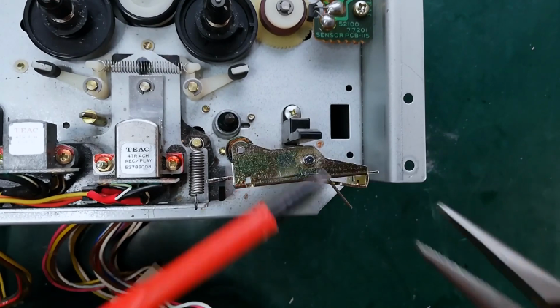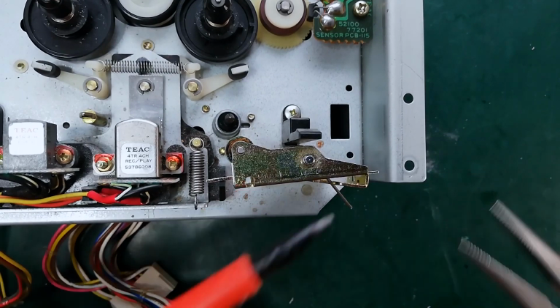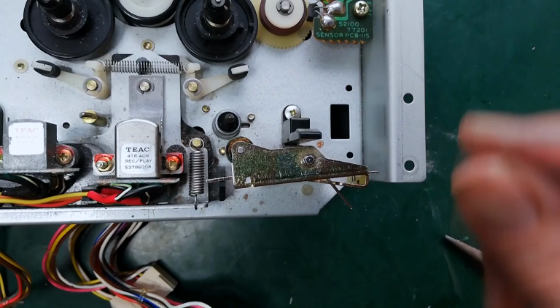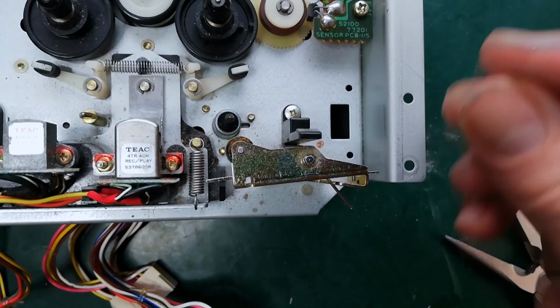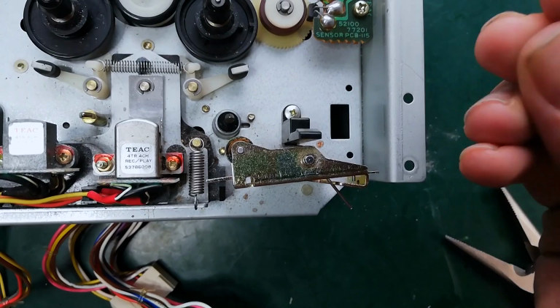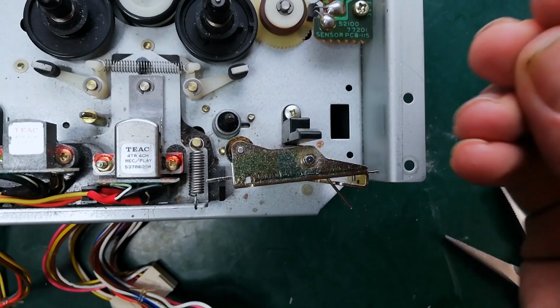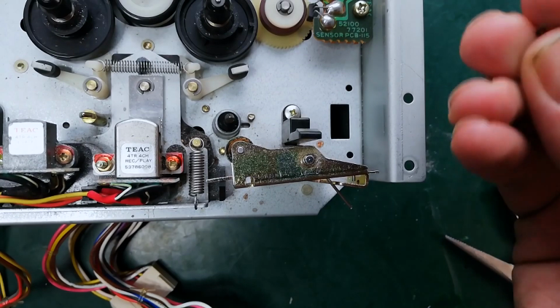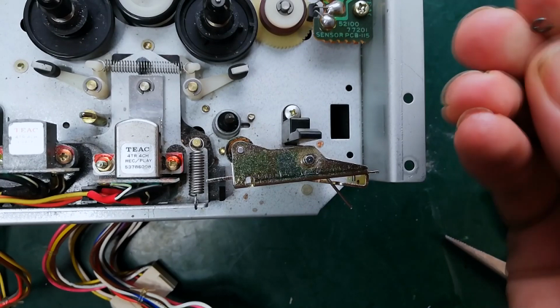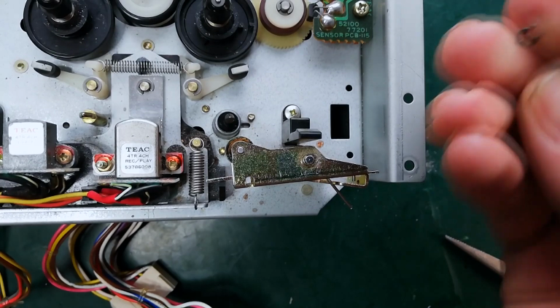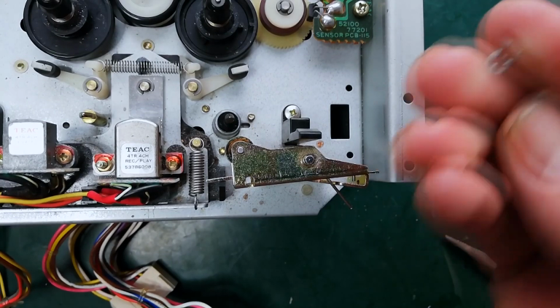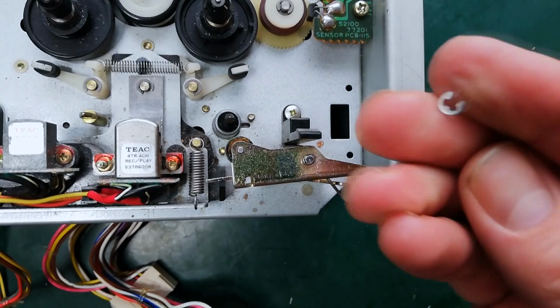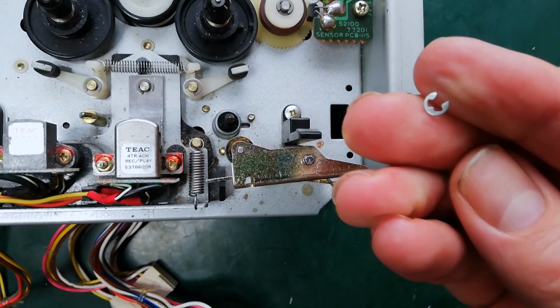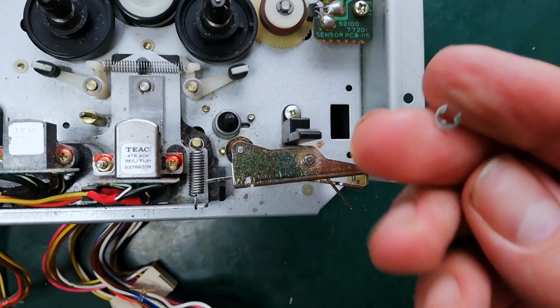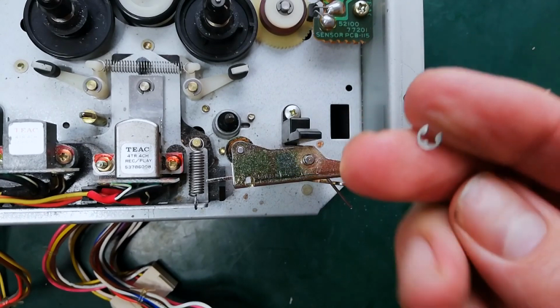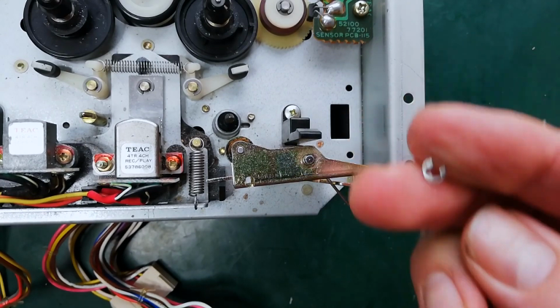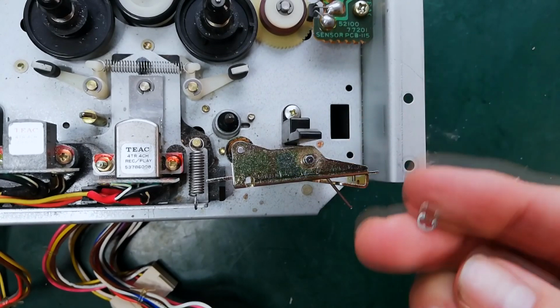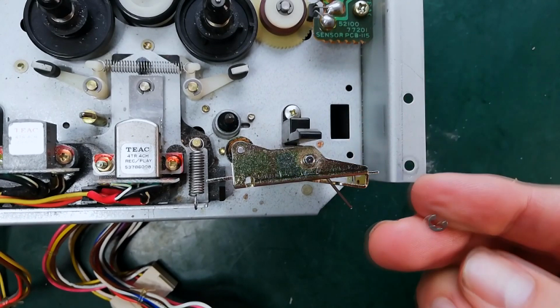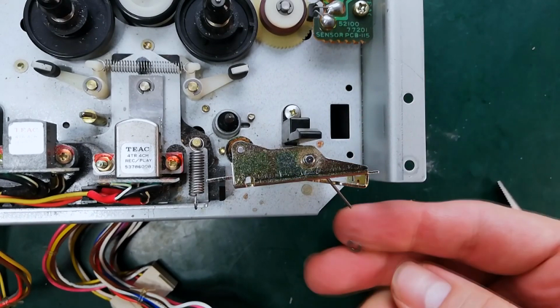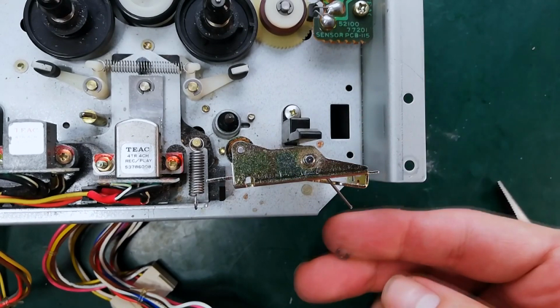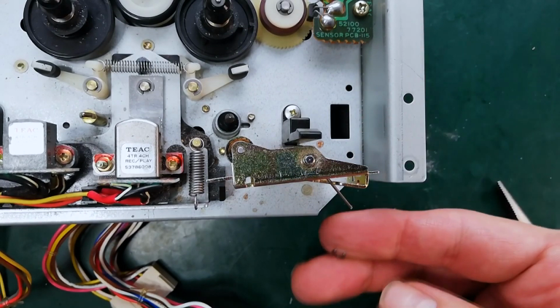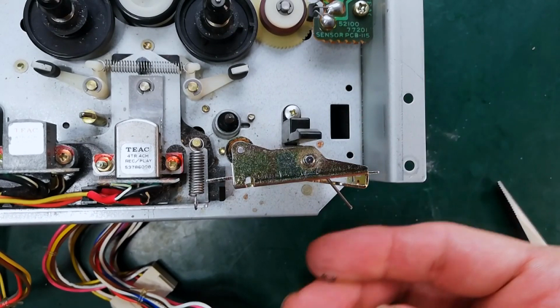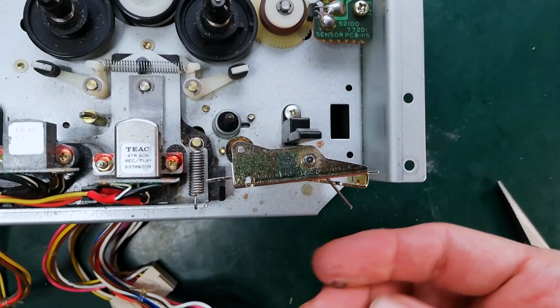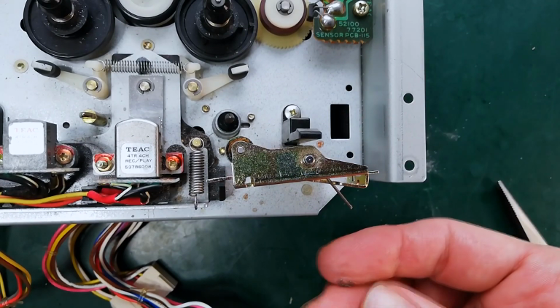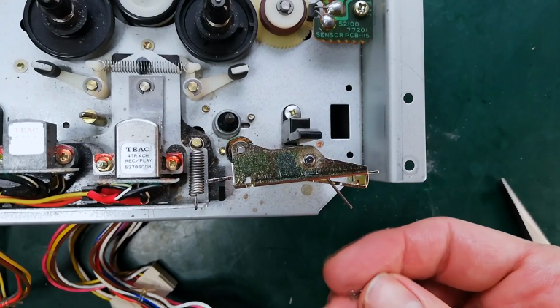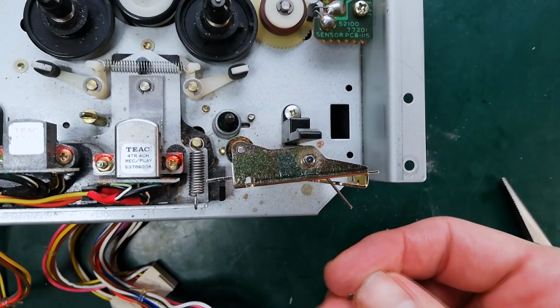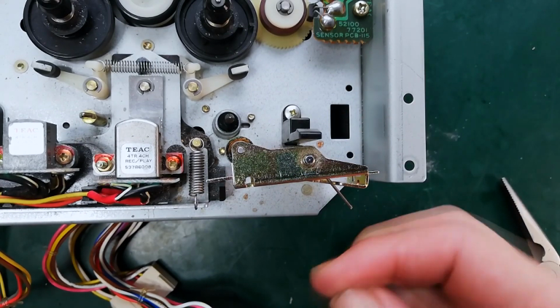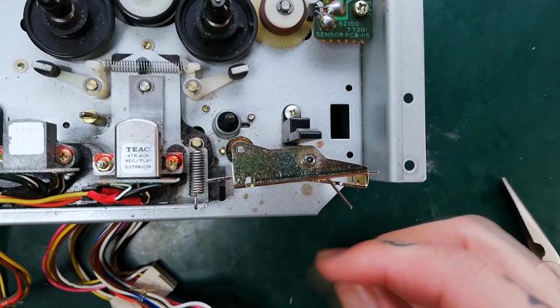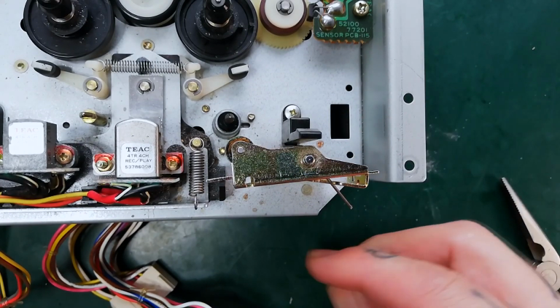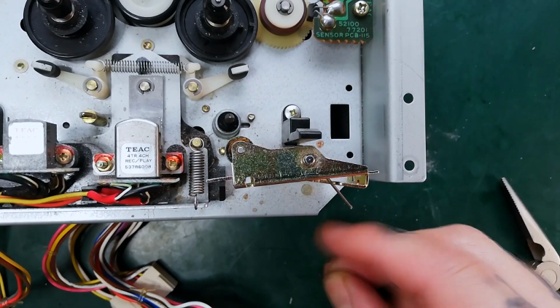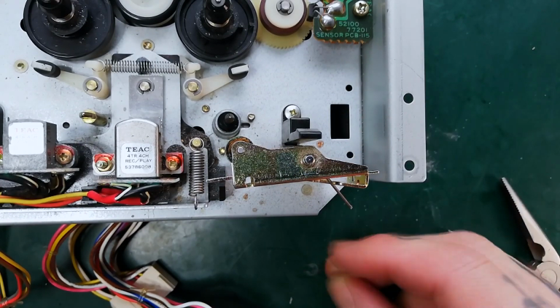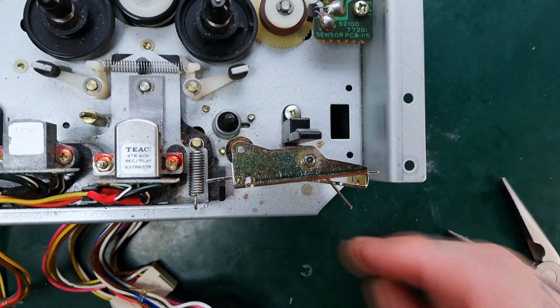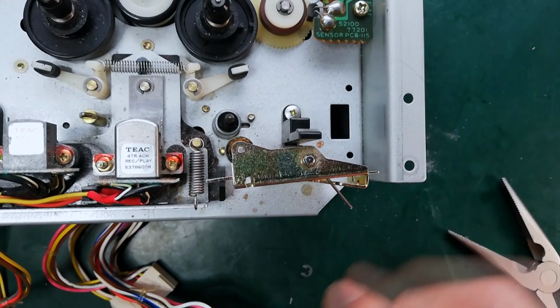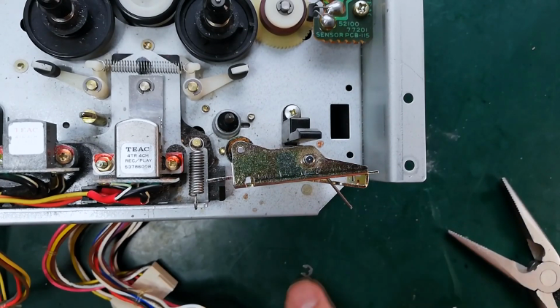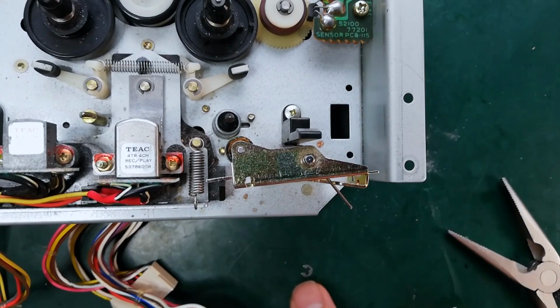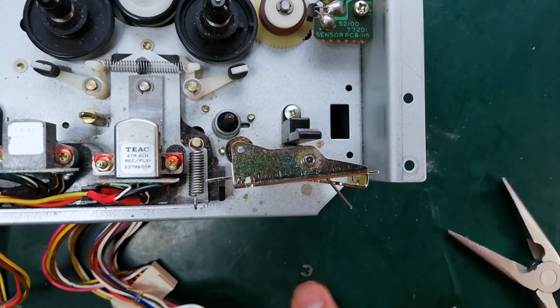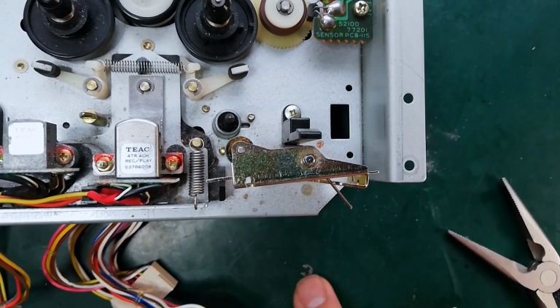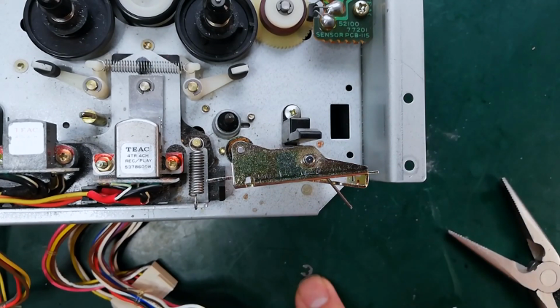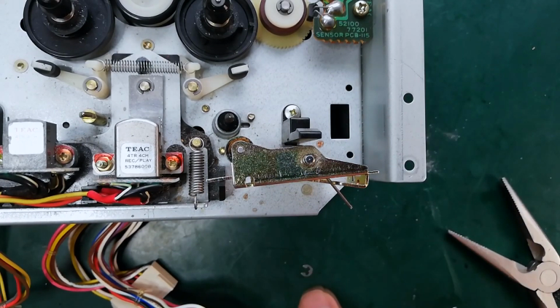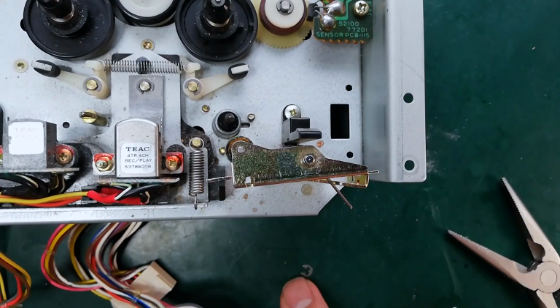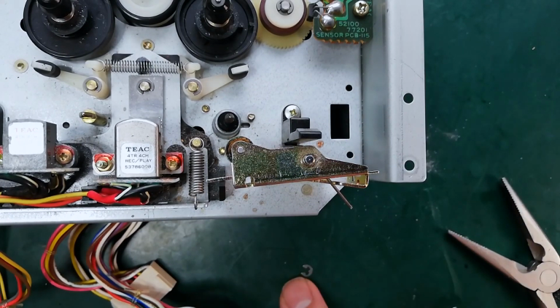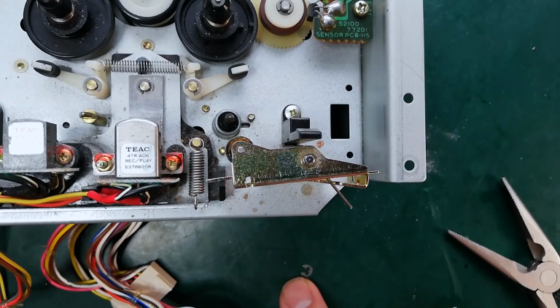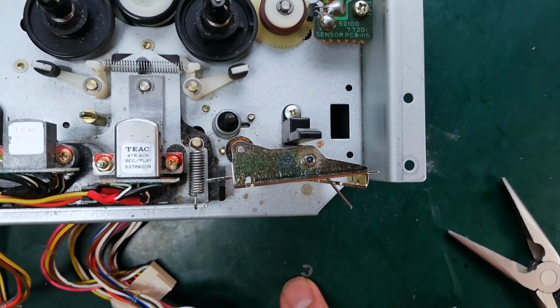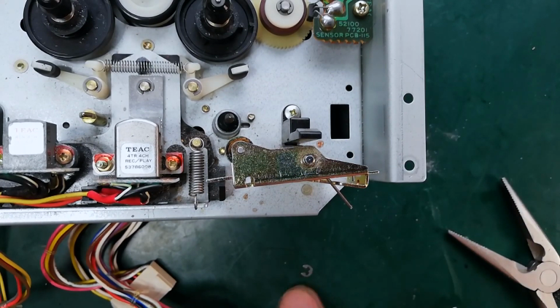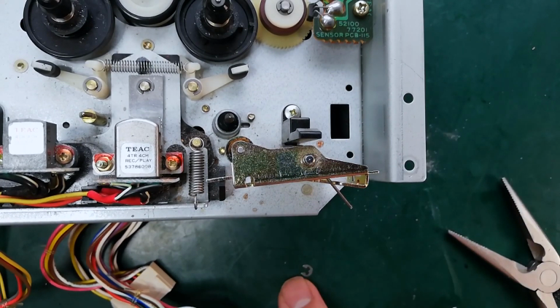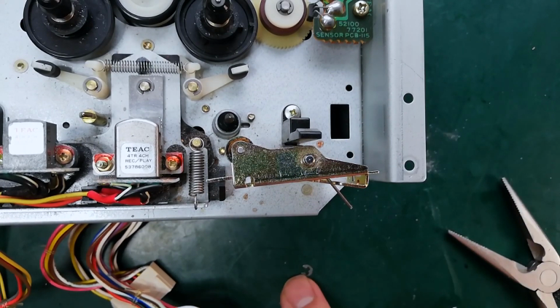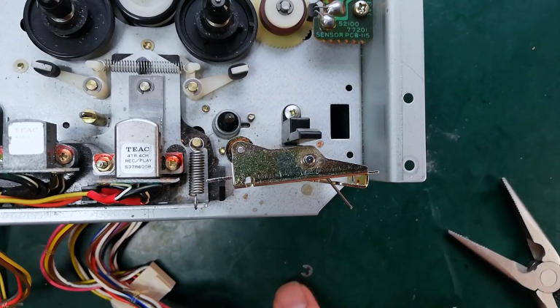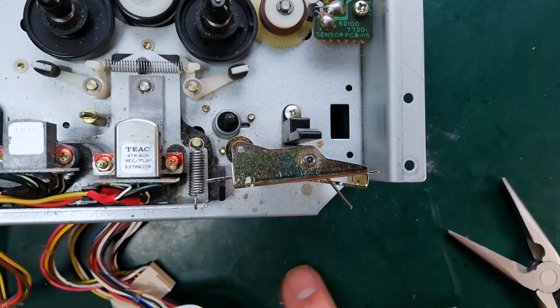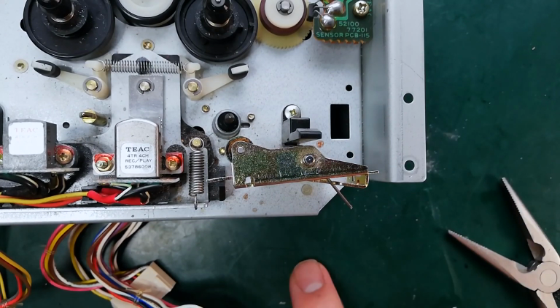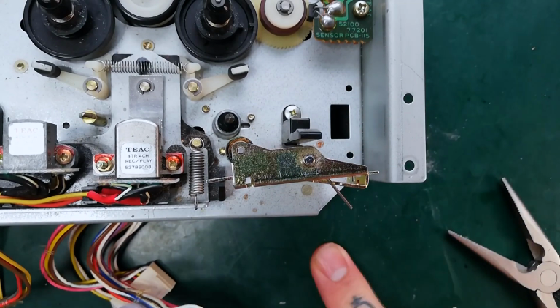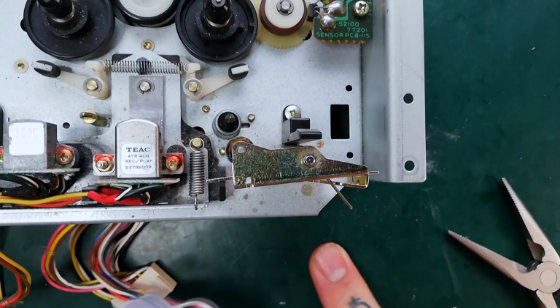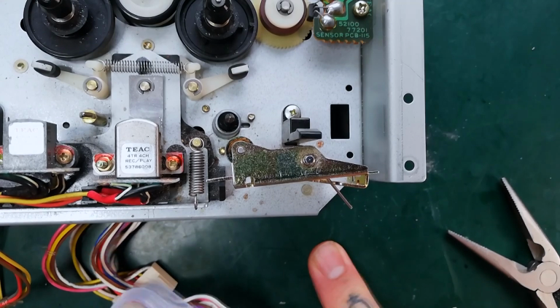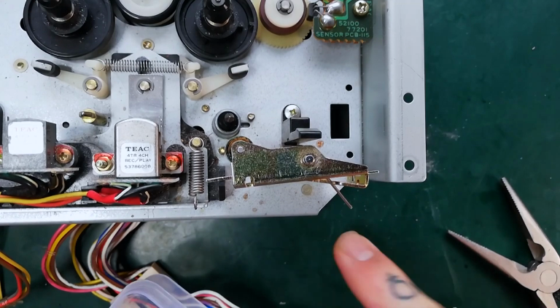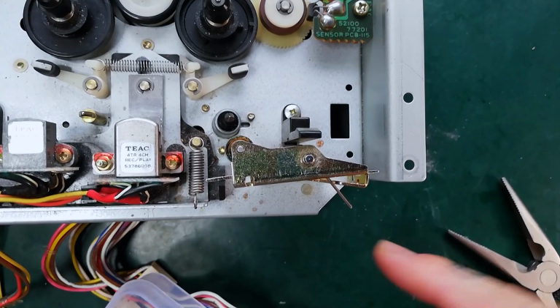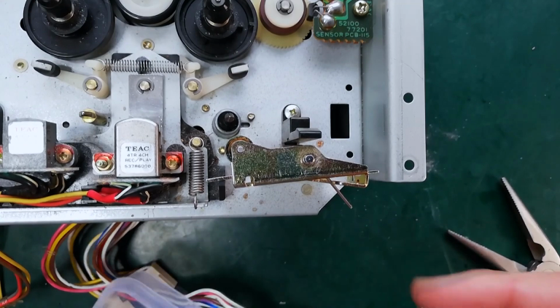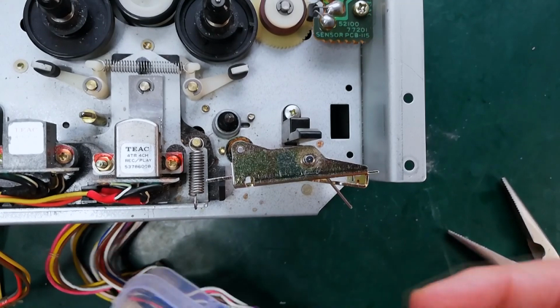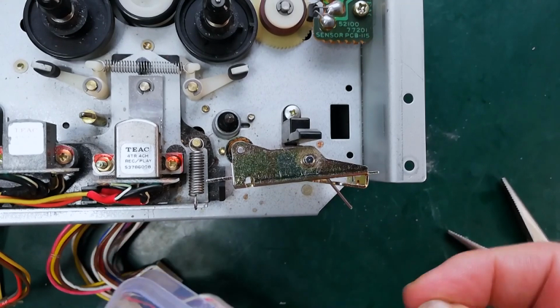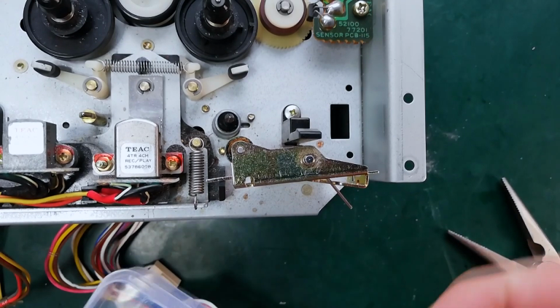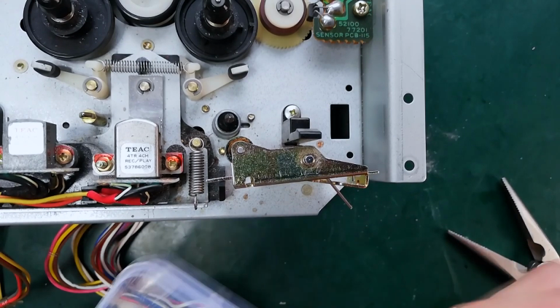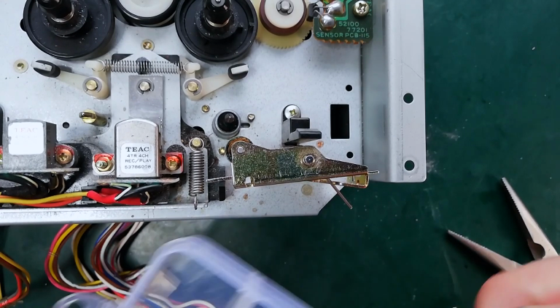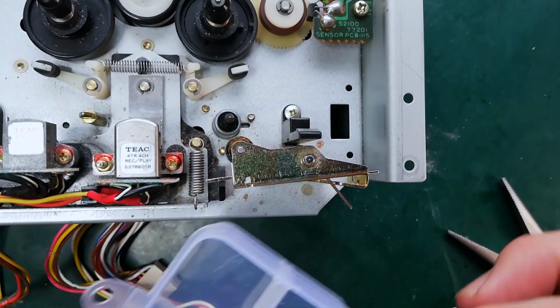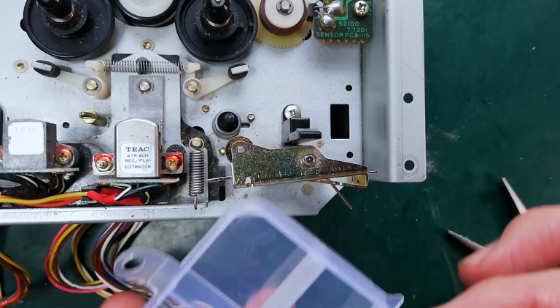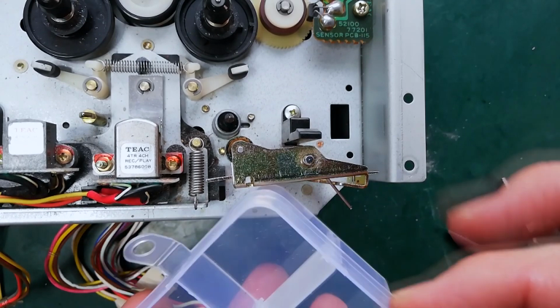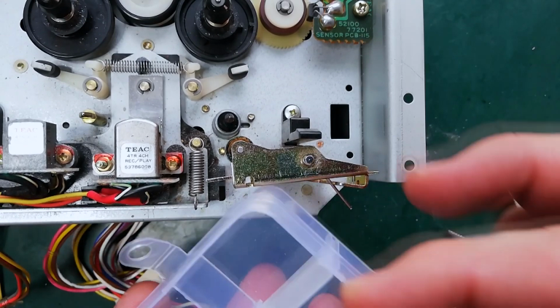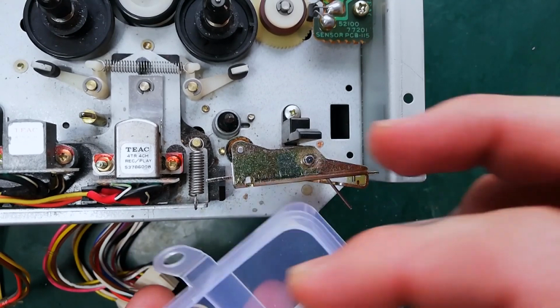You want to do this over a fairly large surface area because this little C clip is going to pop off. I'm going to store that somewhere where it won't get lost.